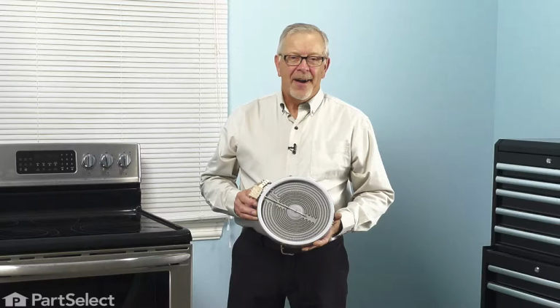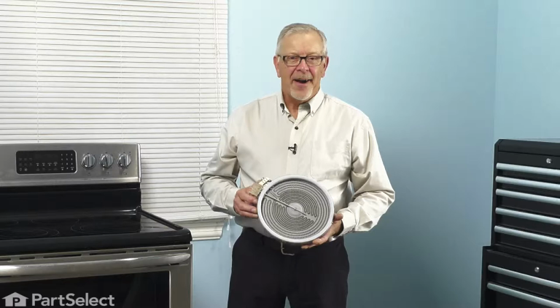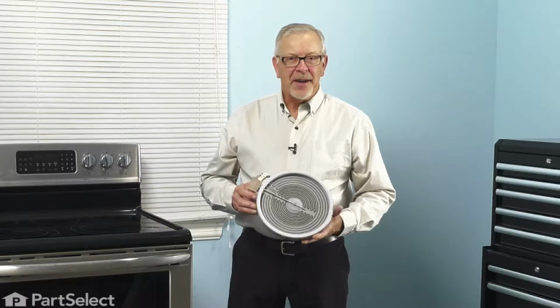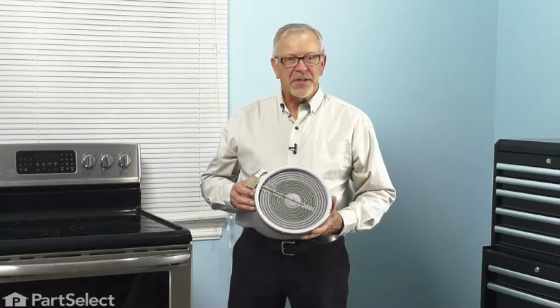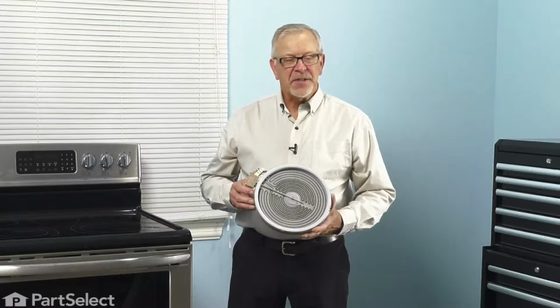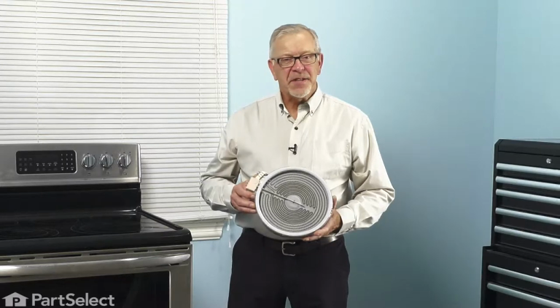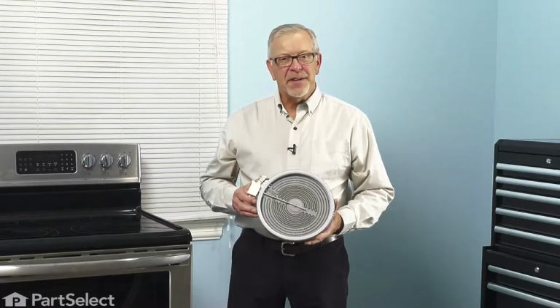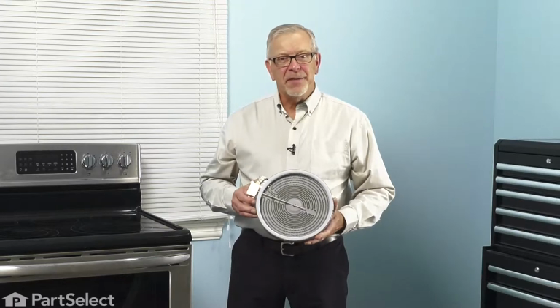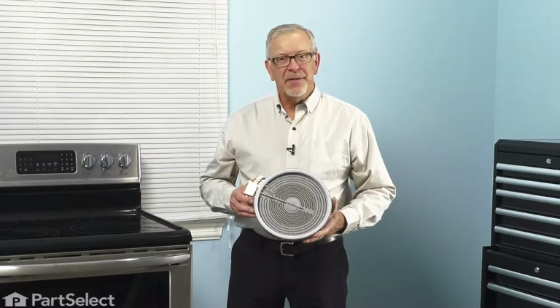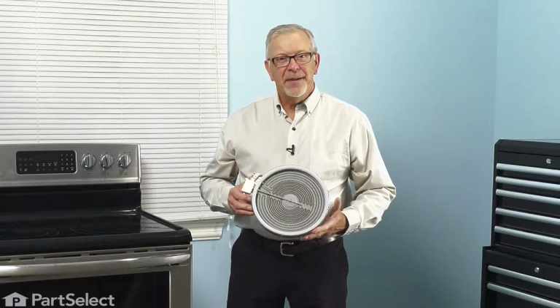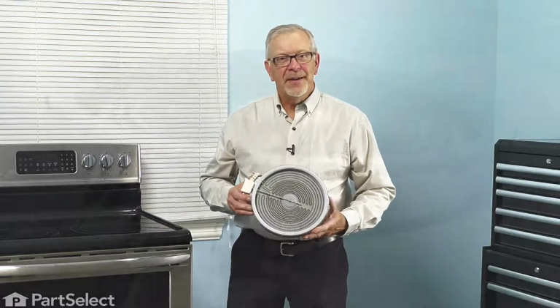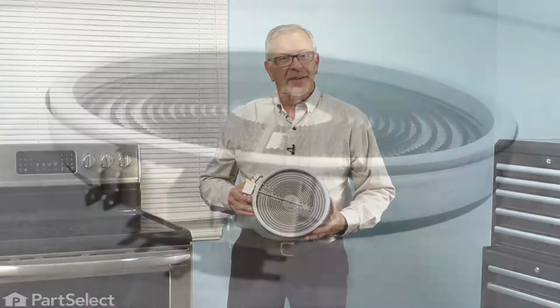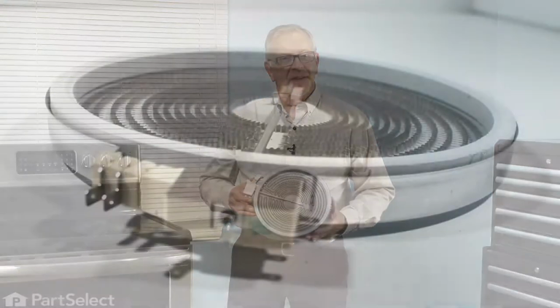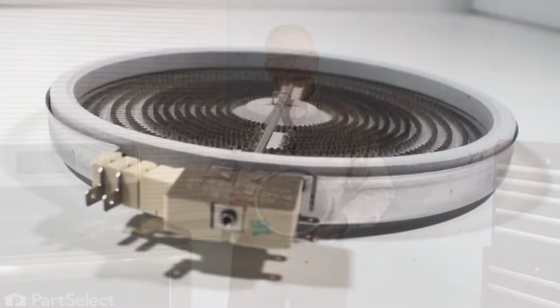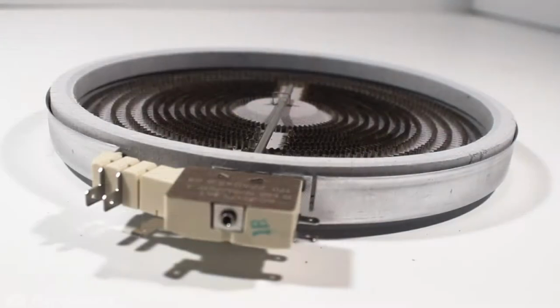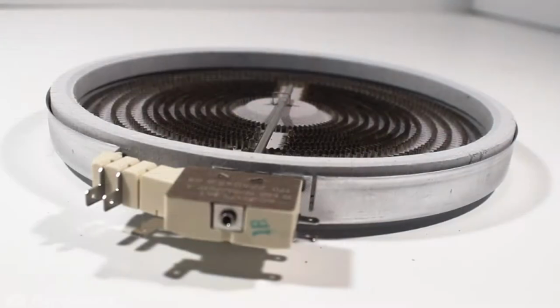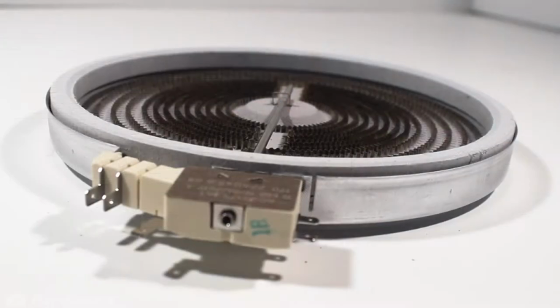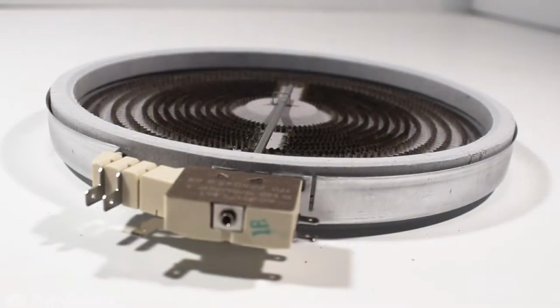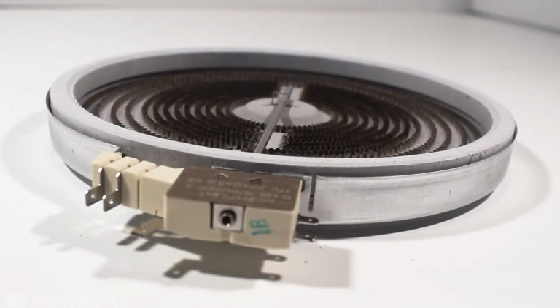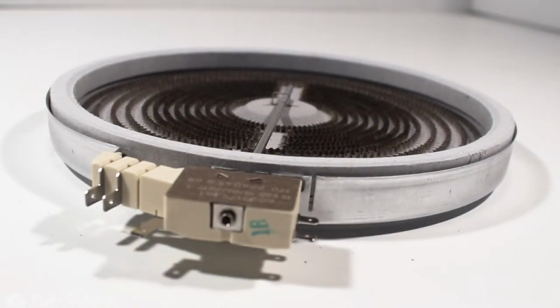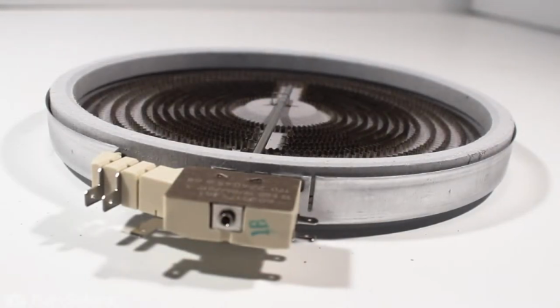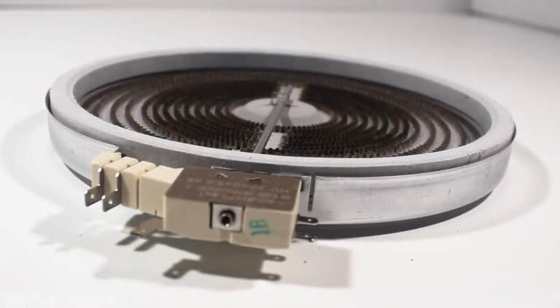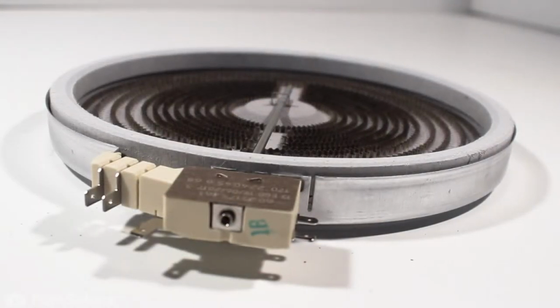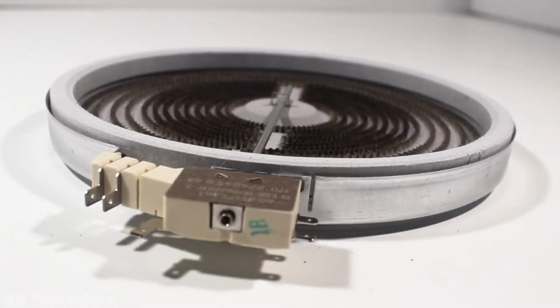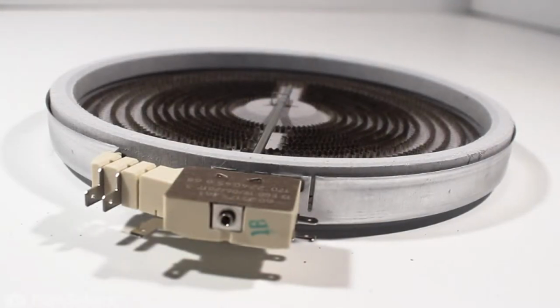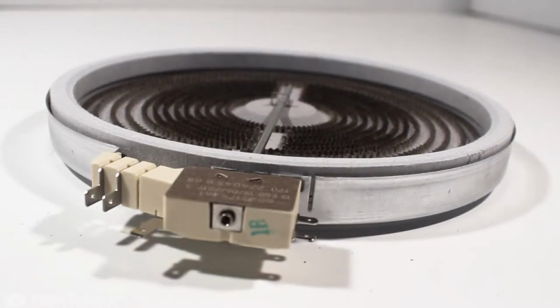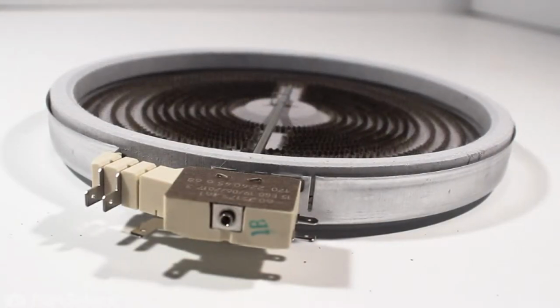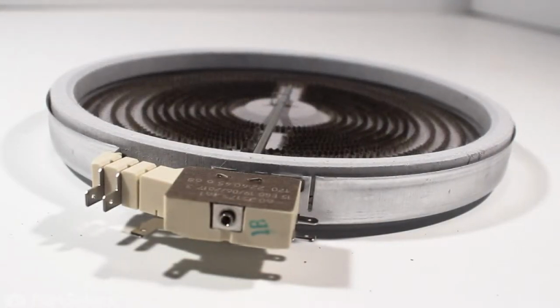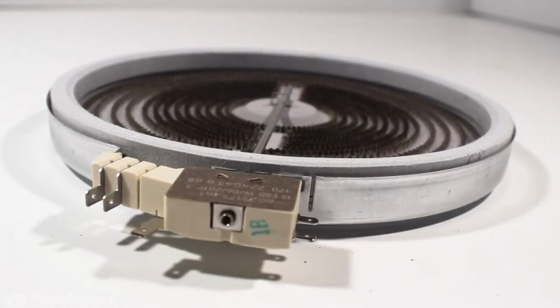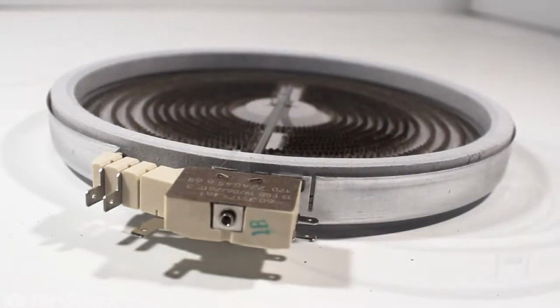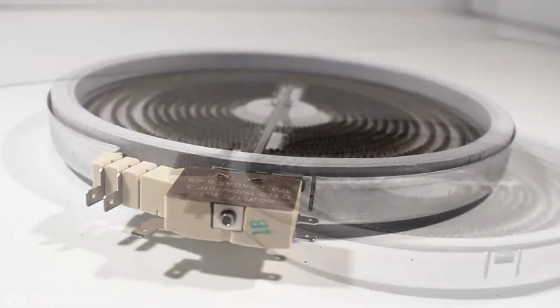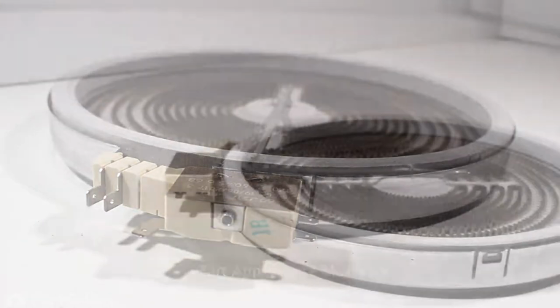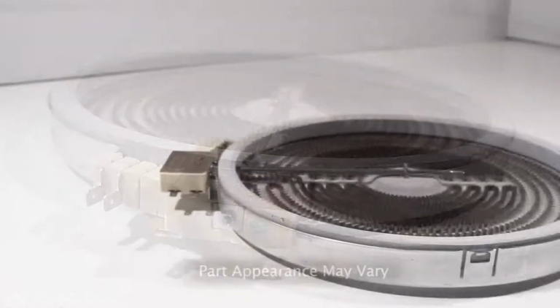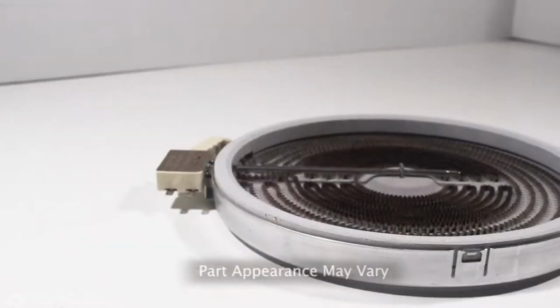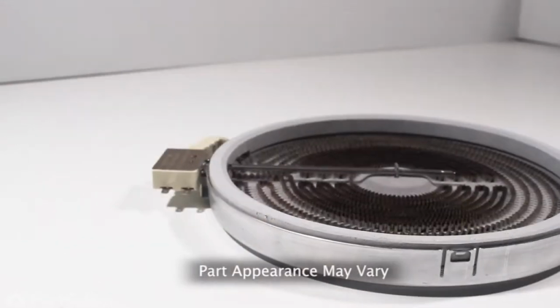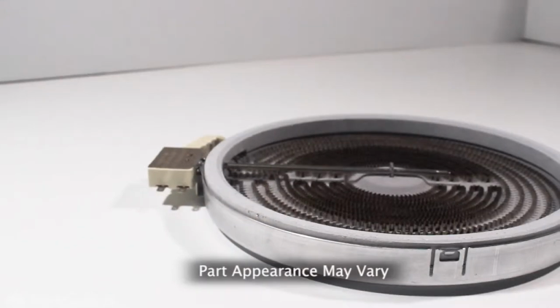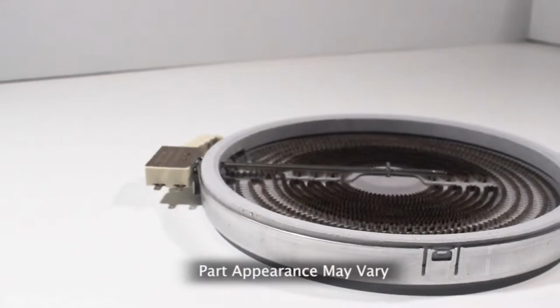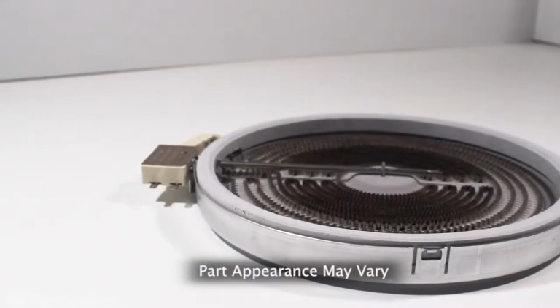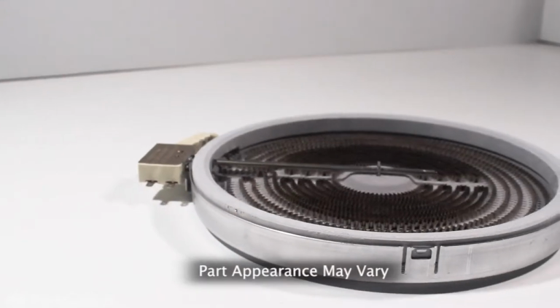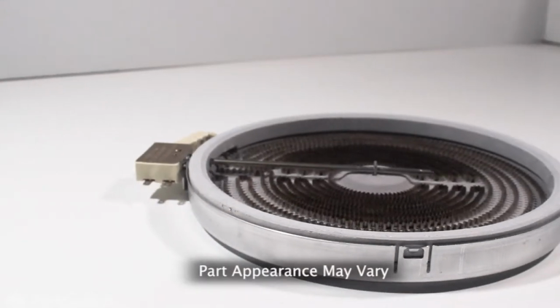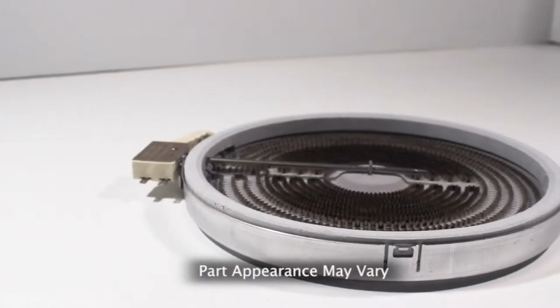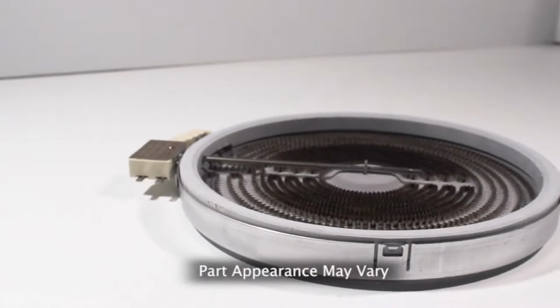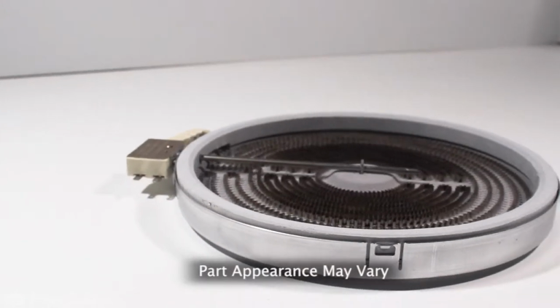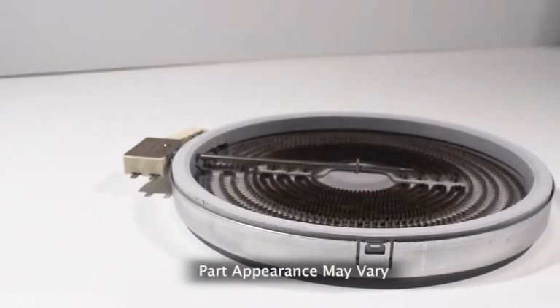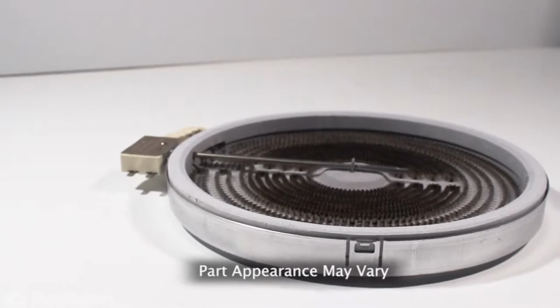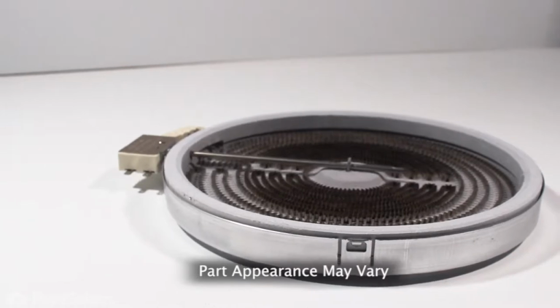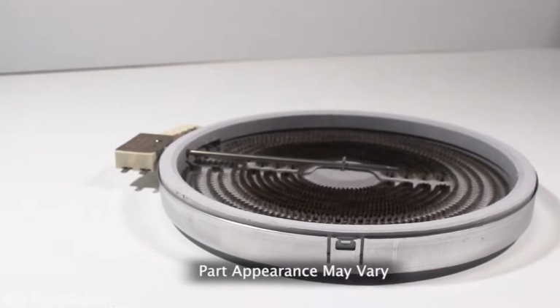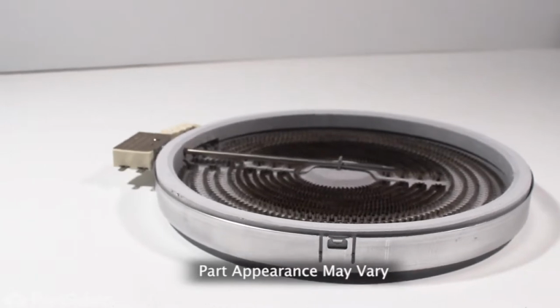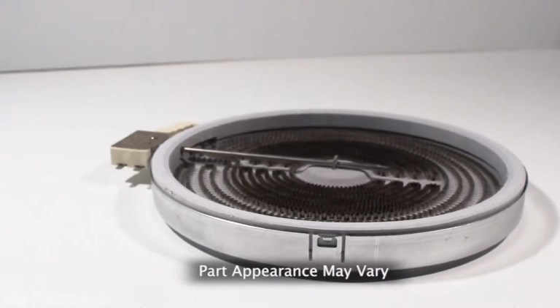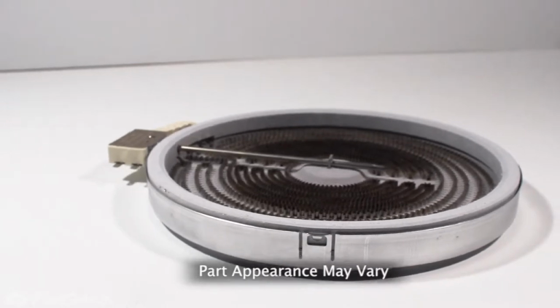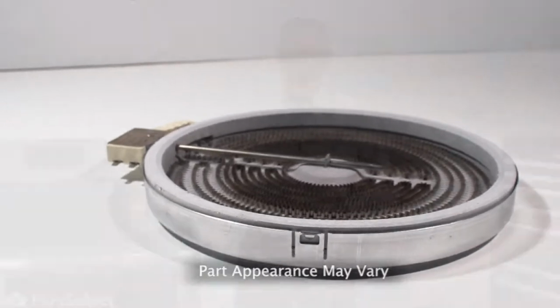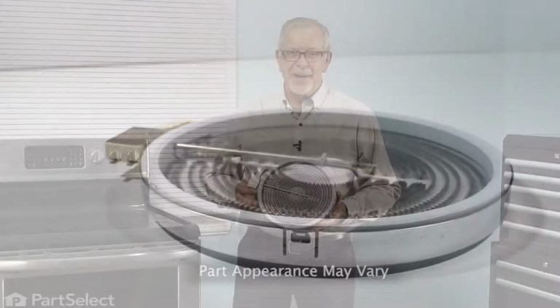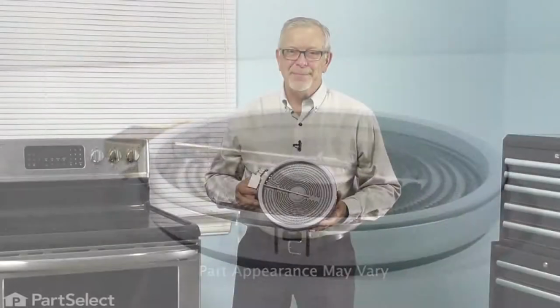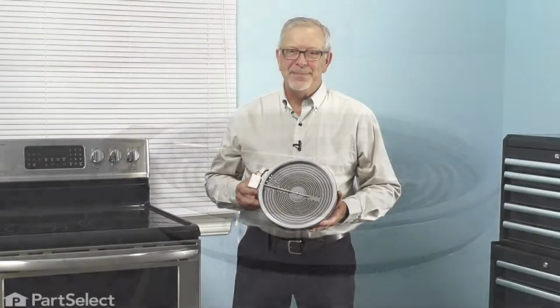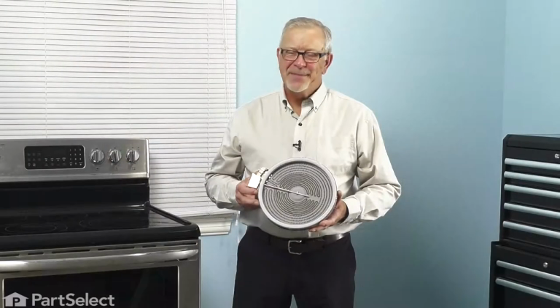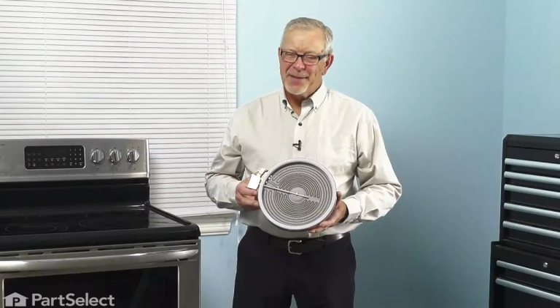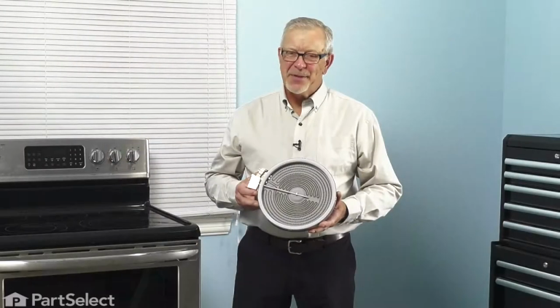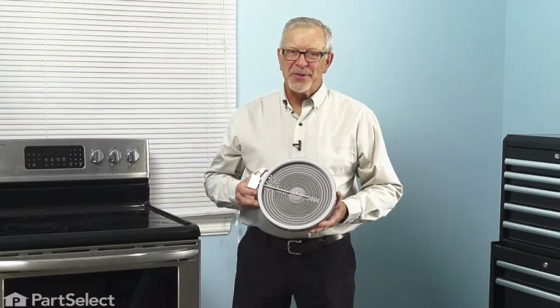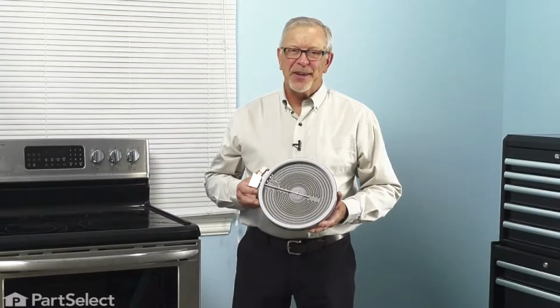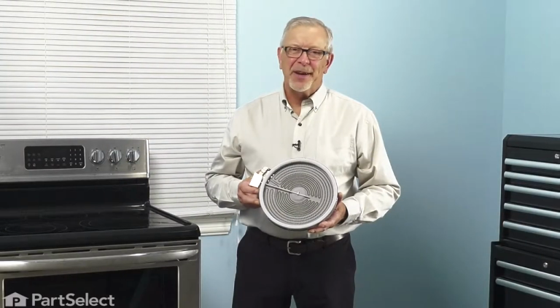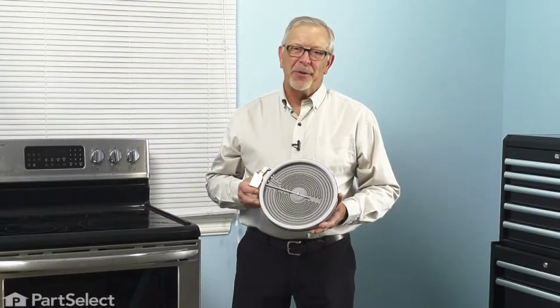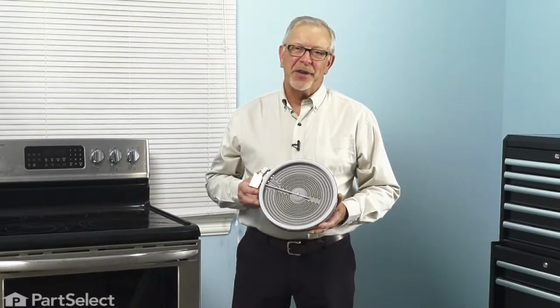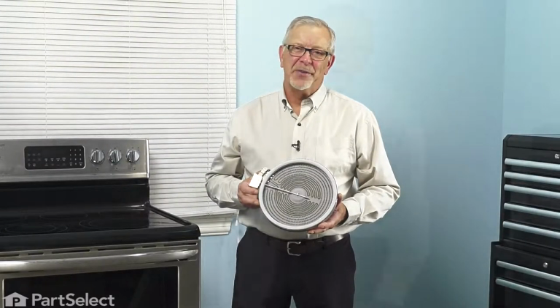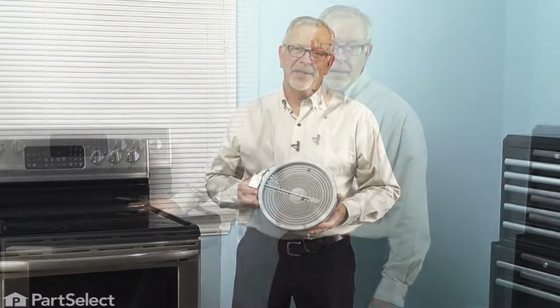Hi, it's Steve. Today, we'd like to show you how to change the dual surface element on your range. It's a really easy job. Let me show you how we do it.